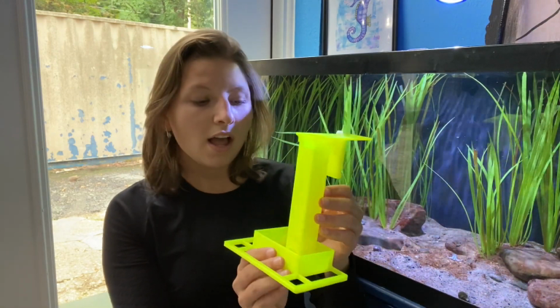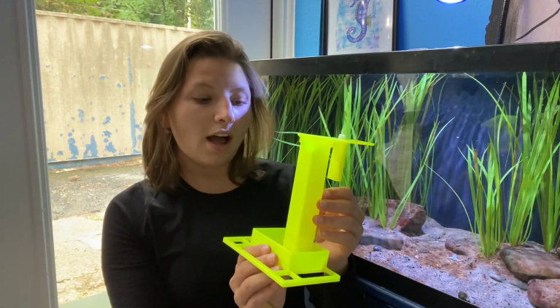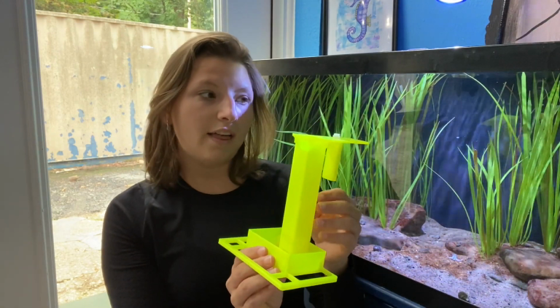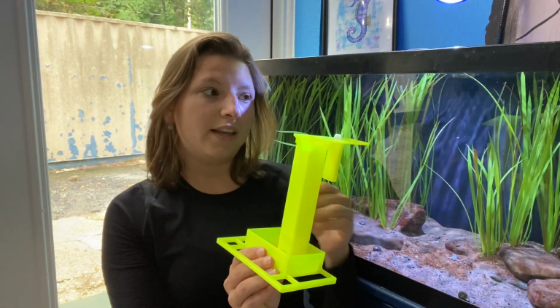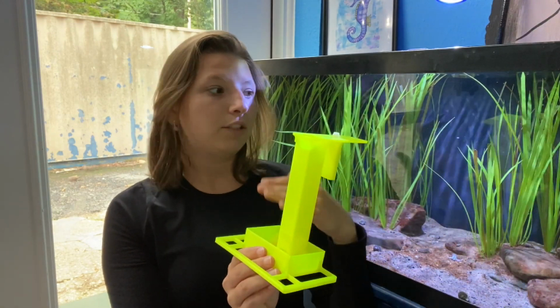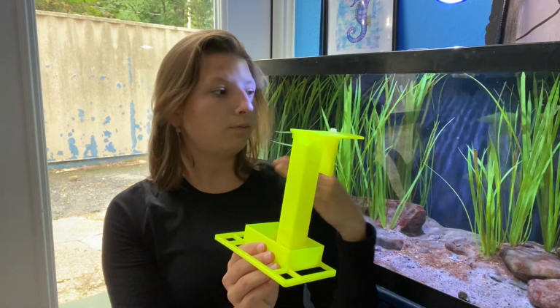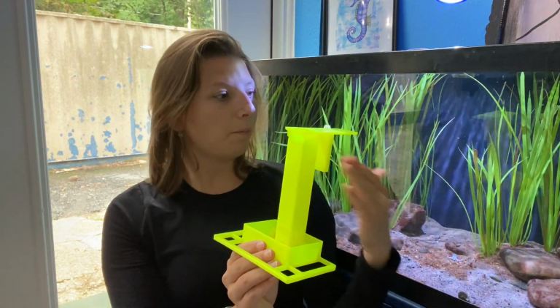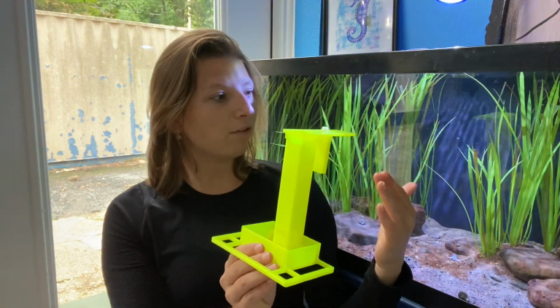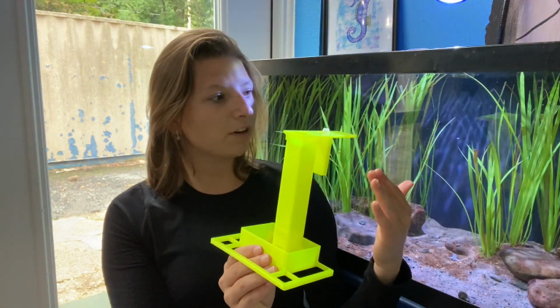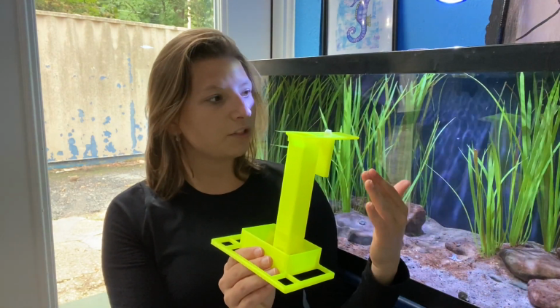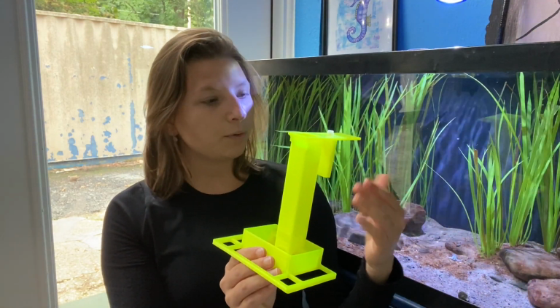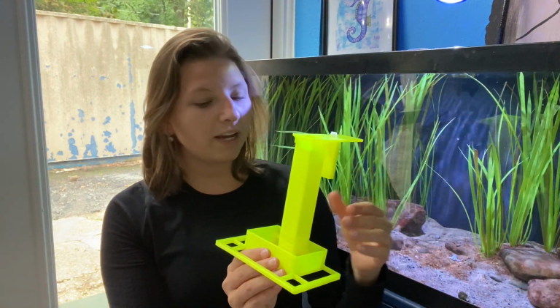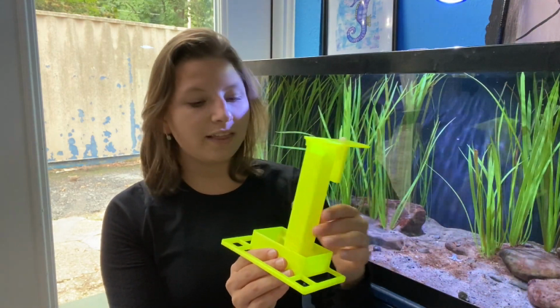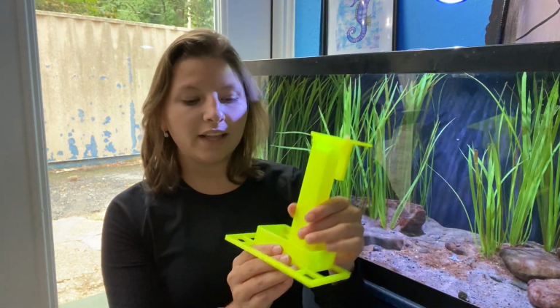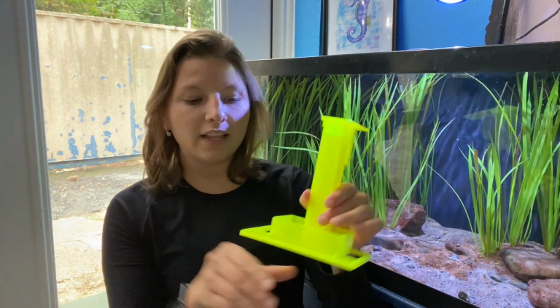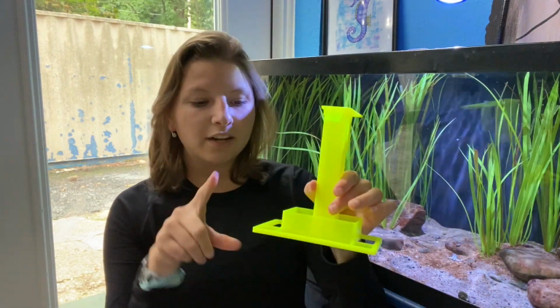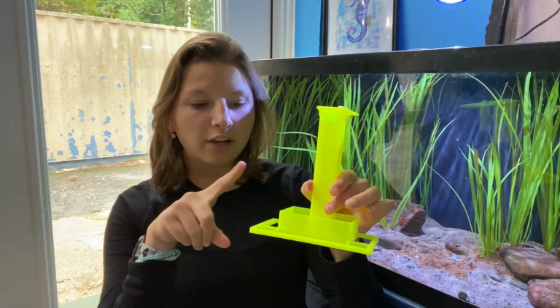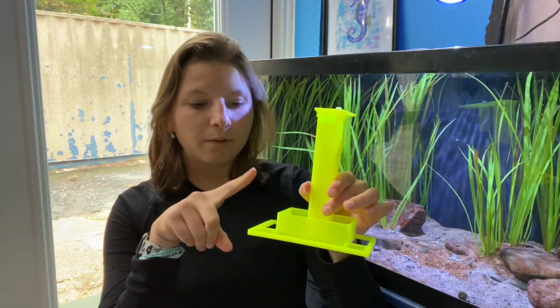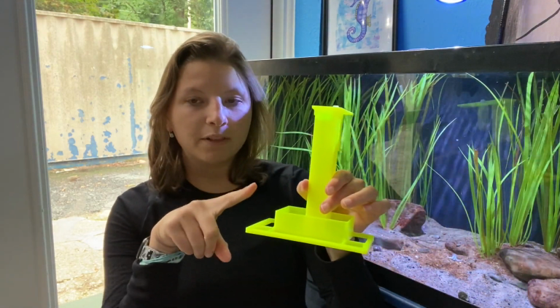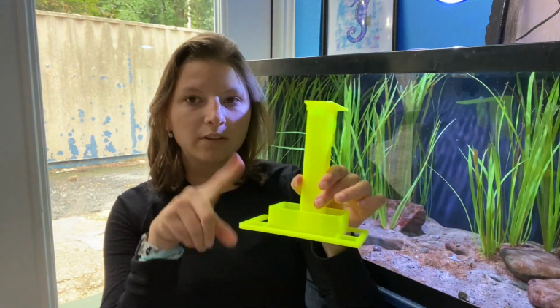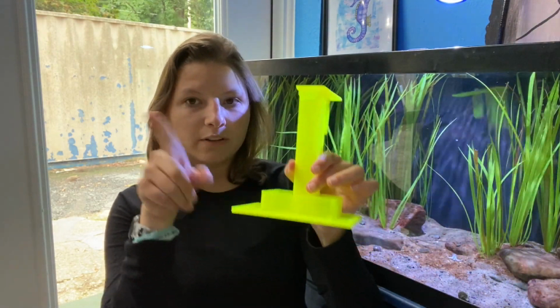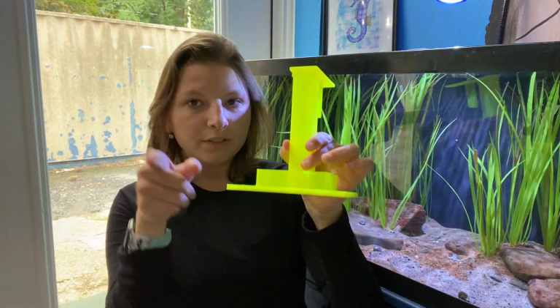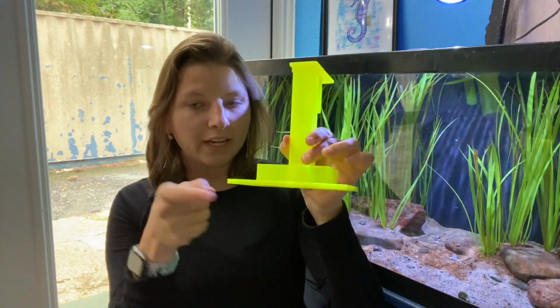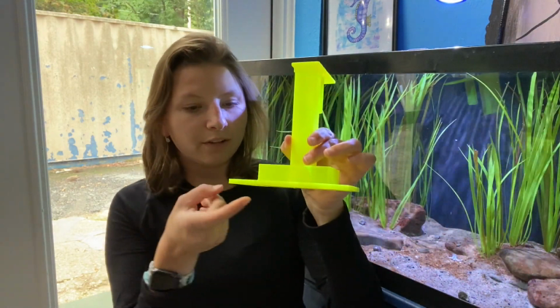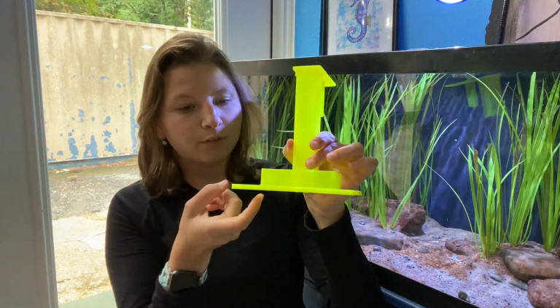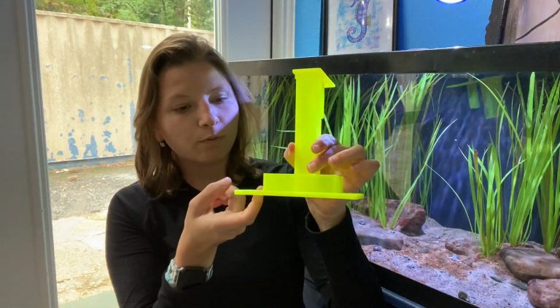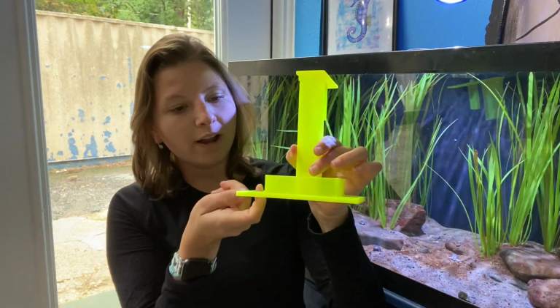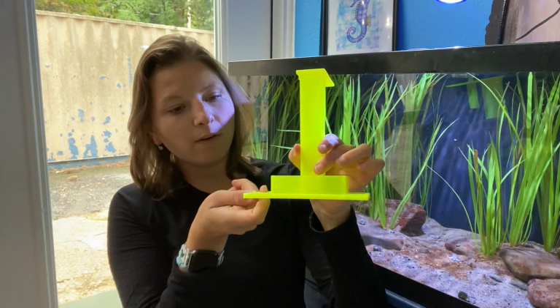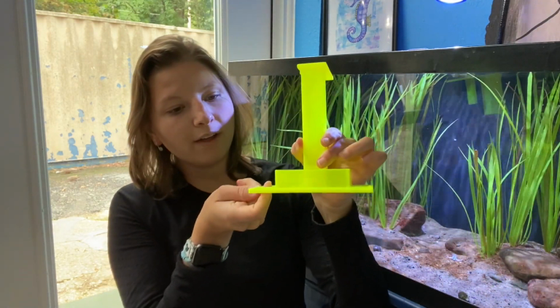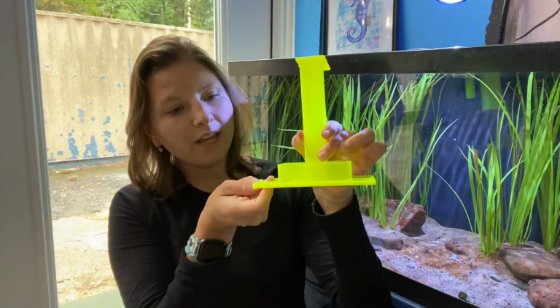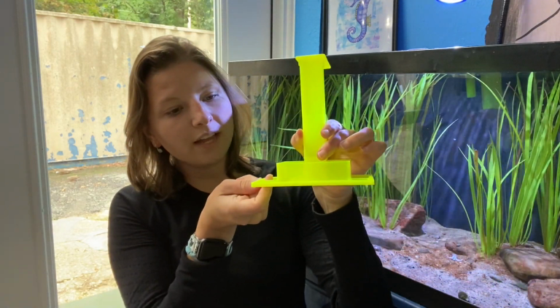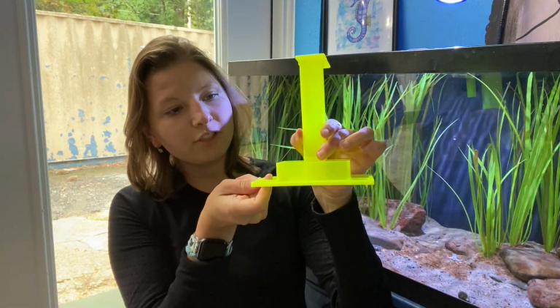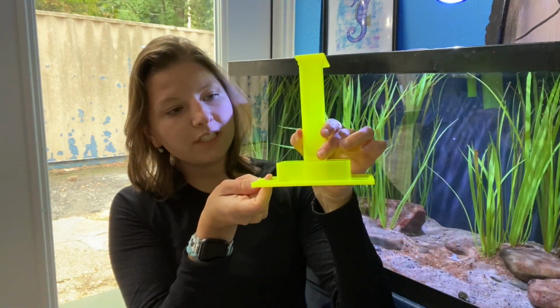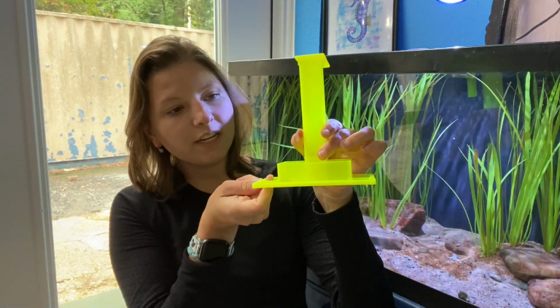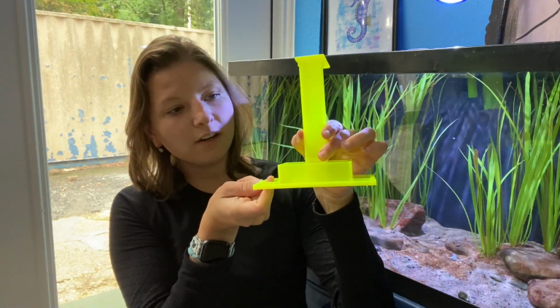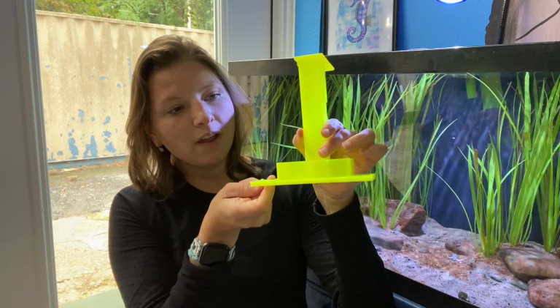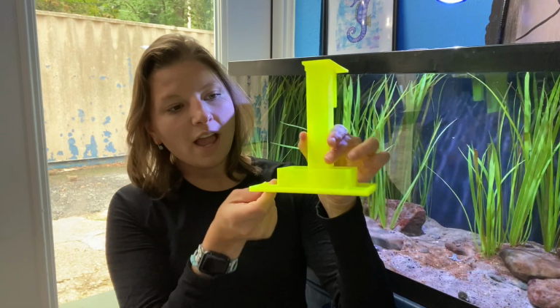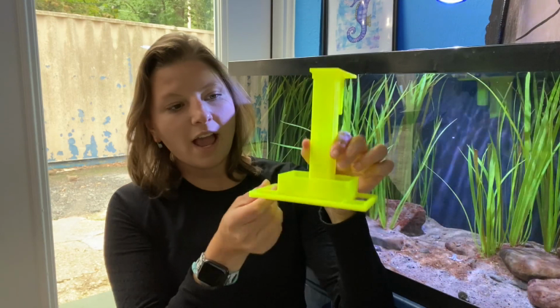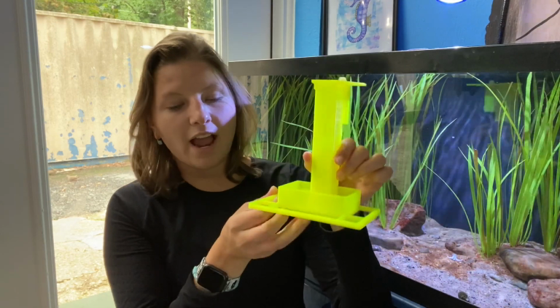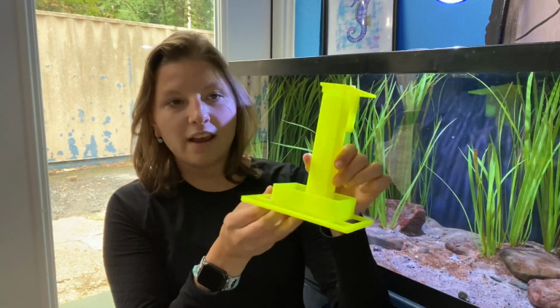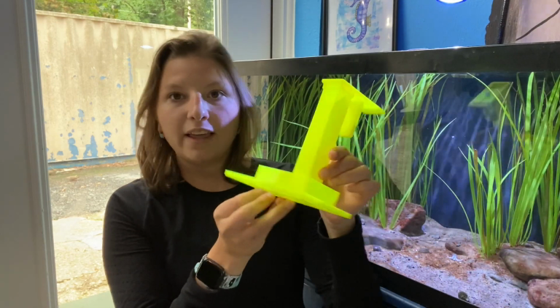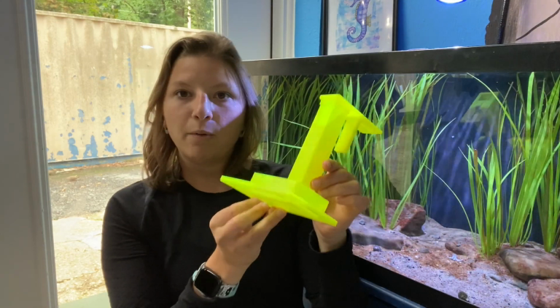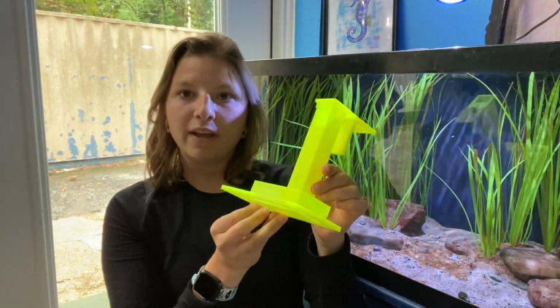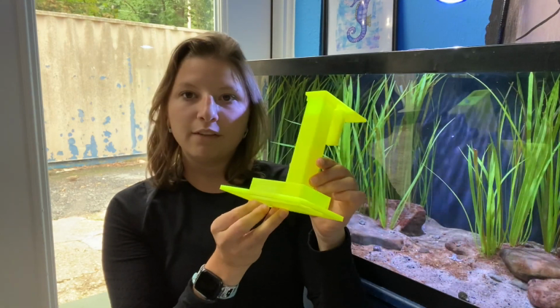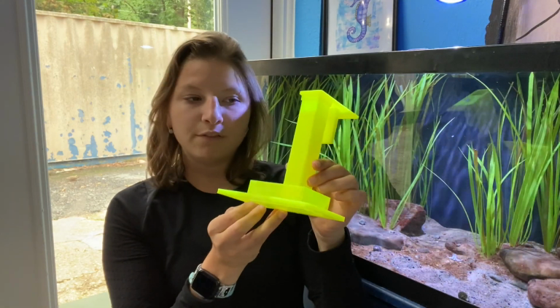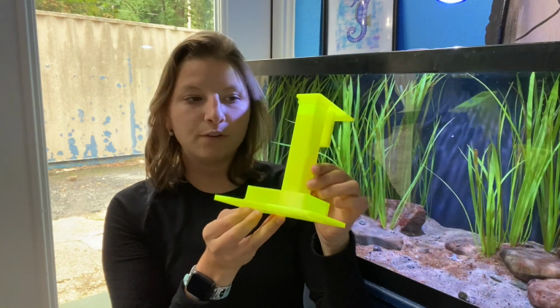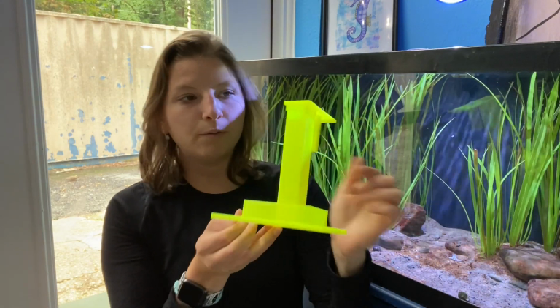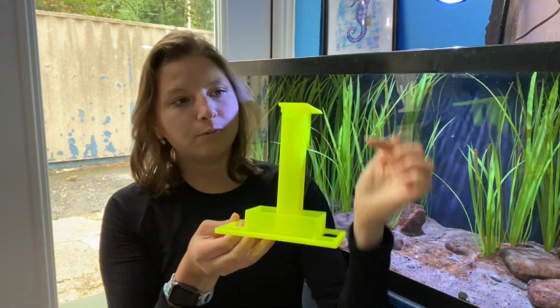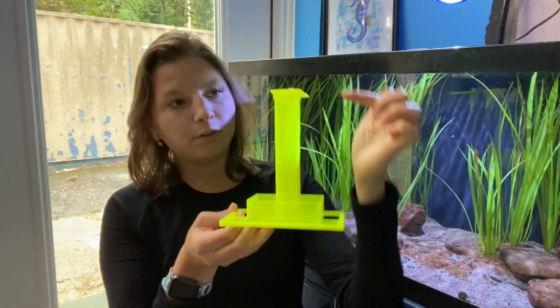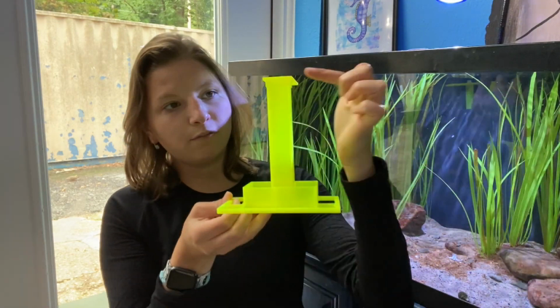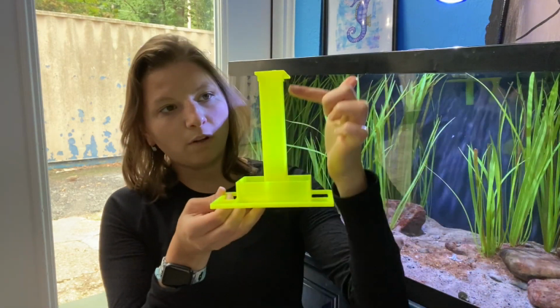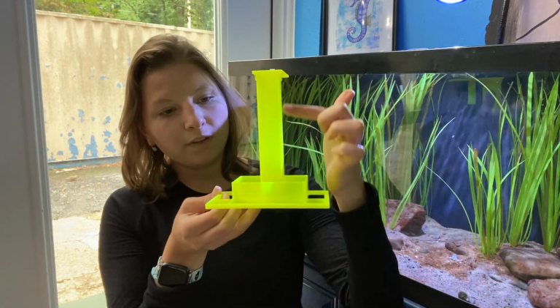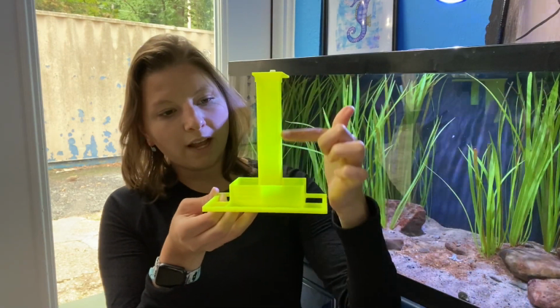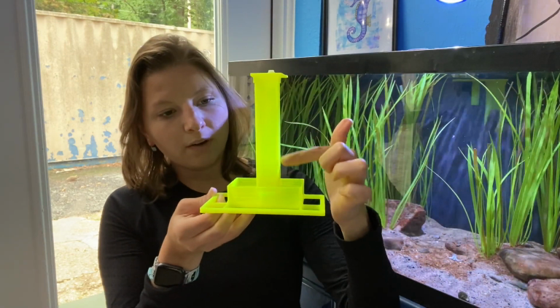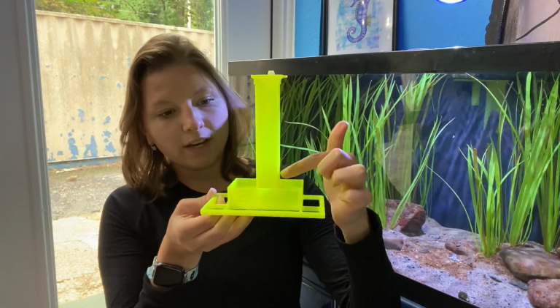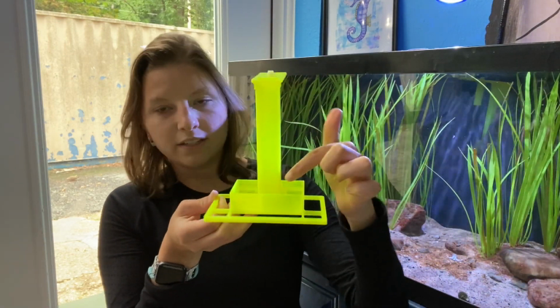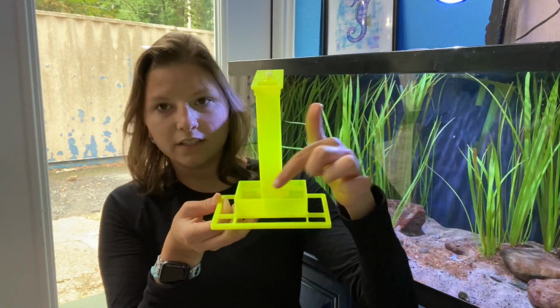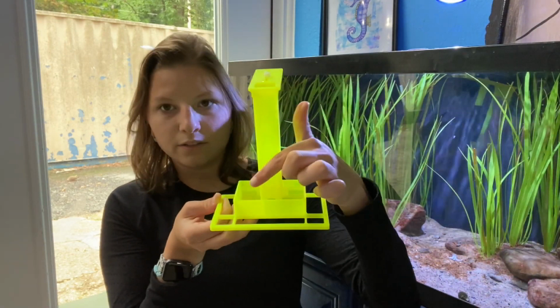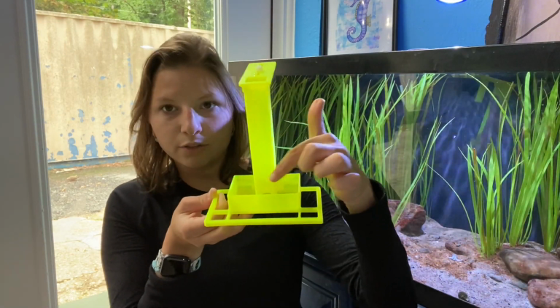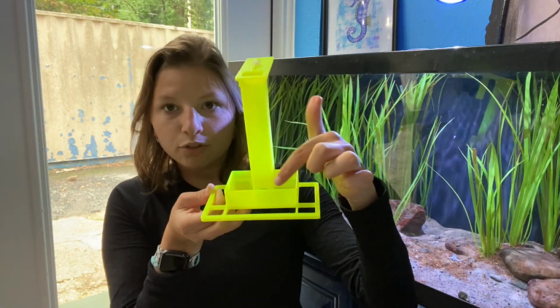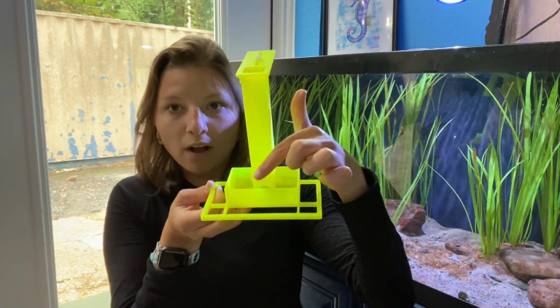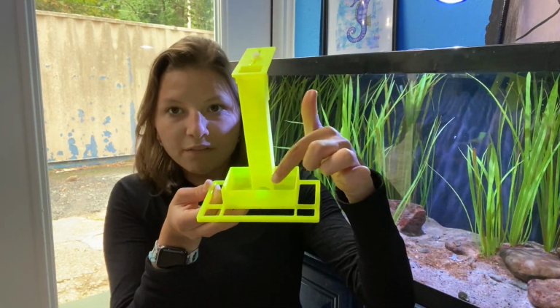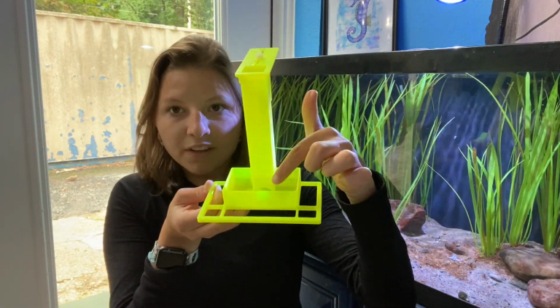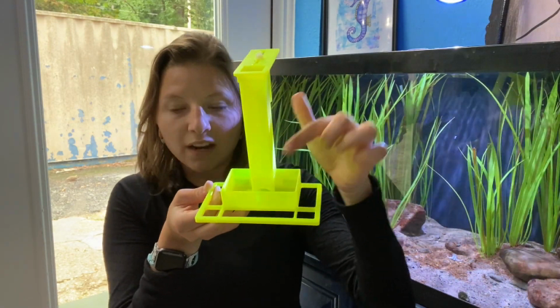They swim over to it, they latch on with their little tails right around the edges here, and they await the food which will fall down into this little trough here.